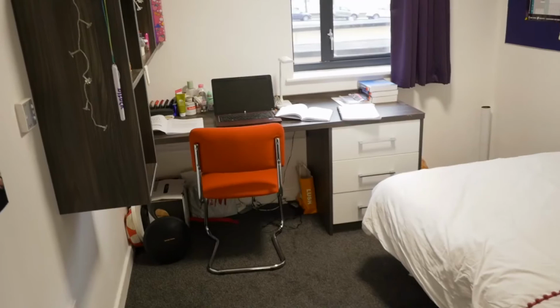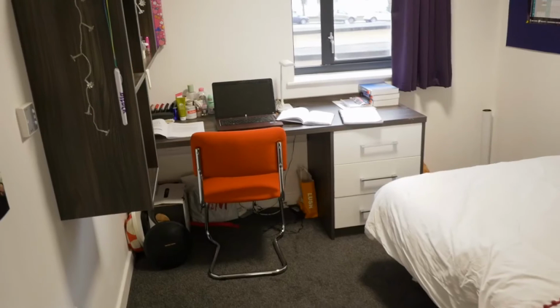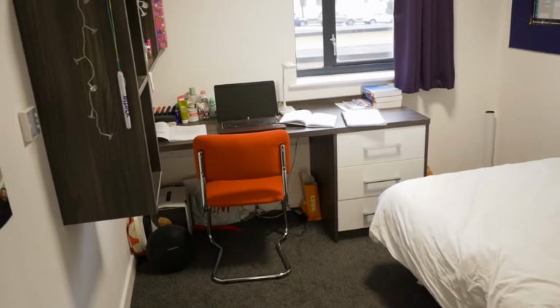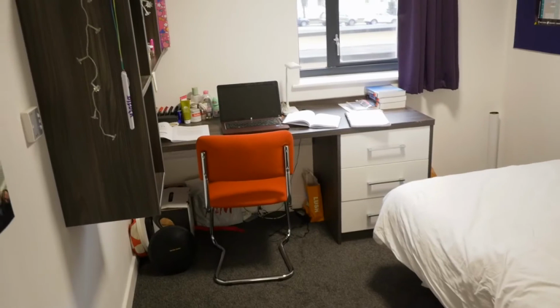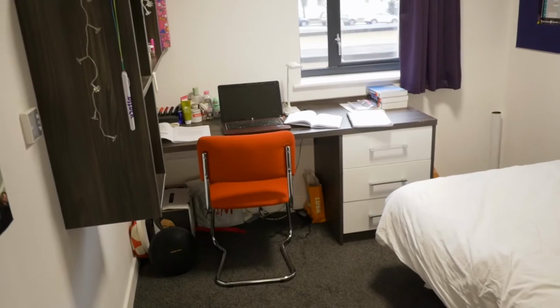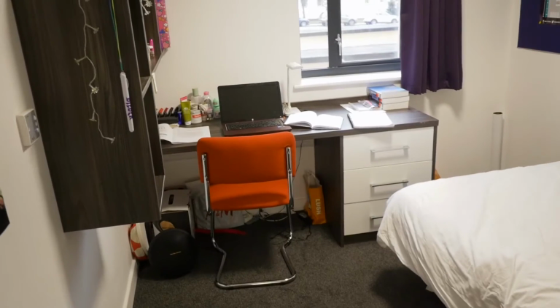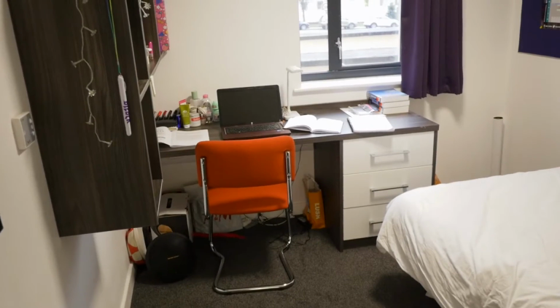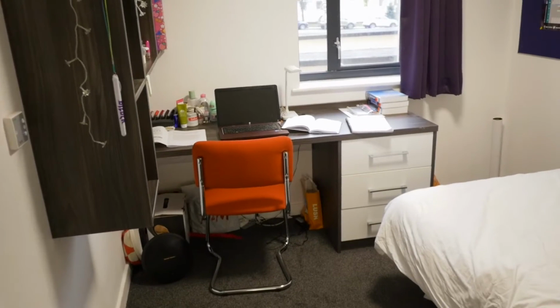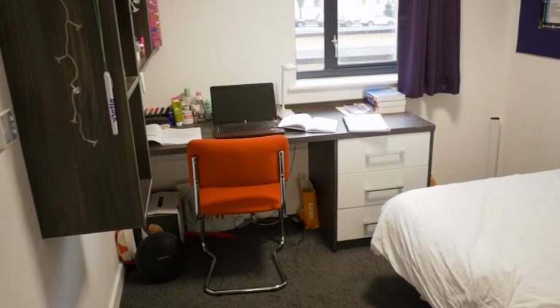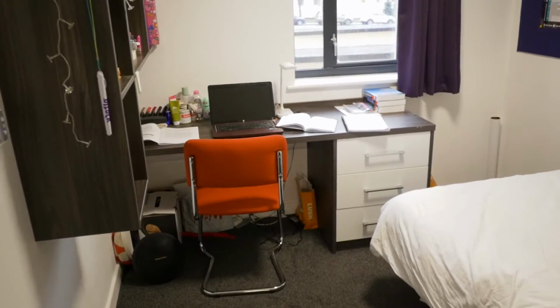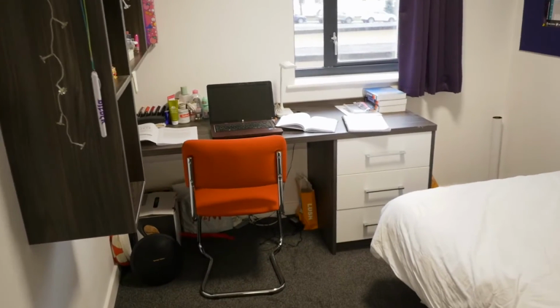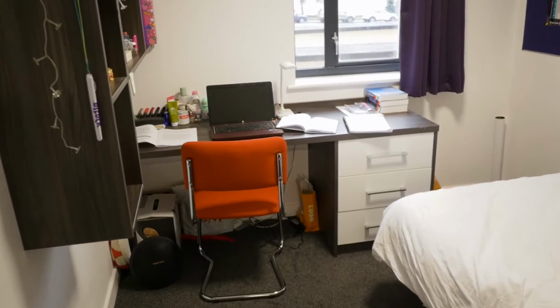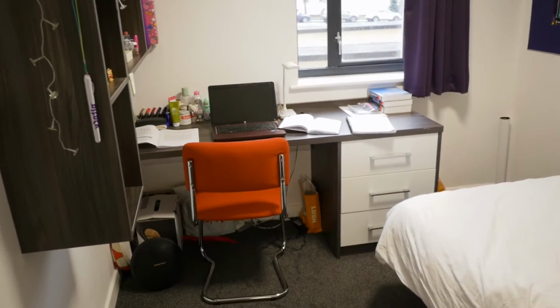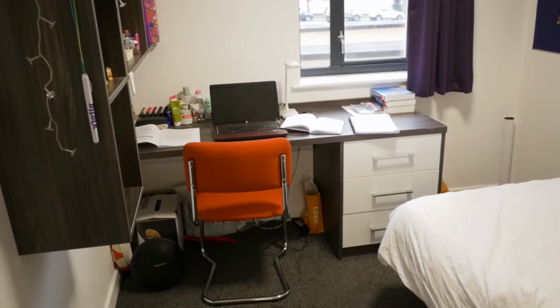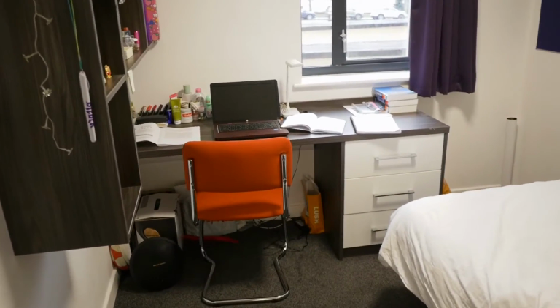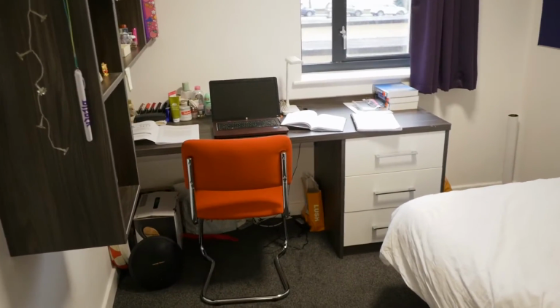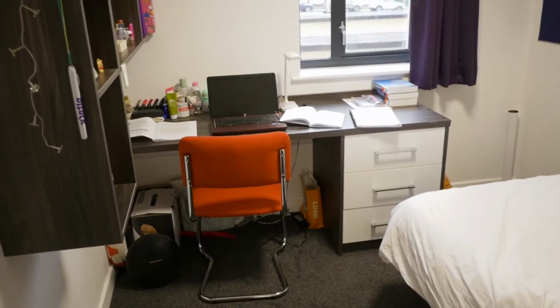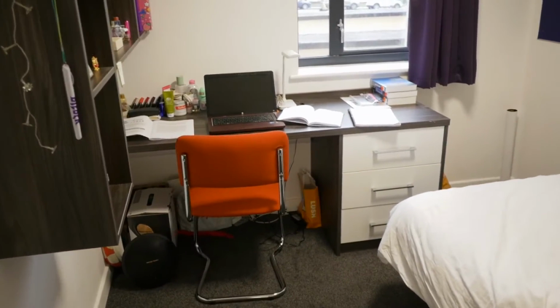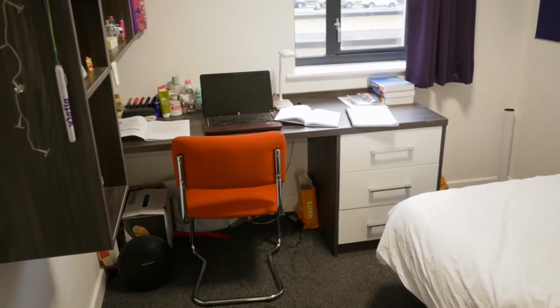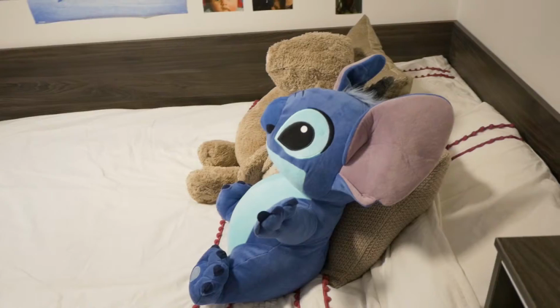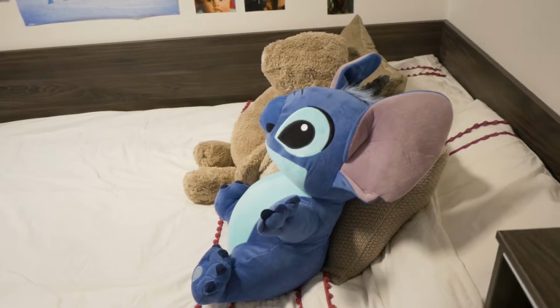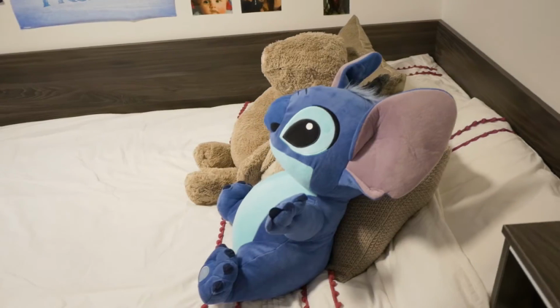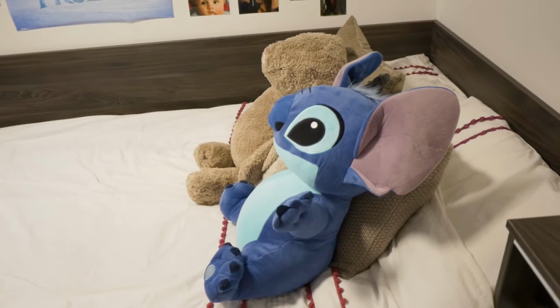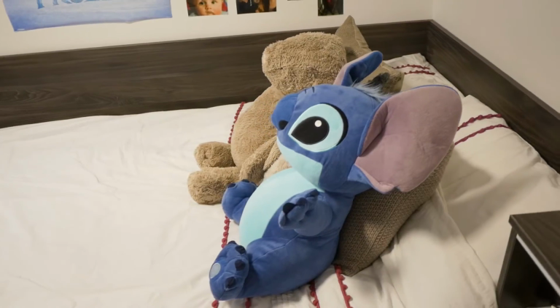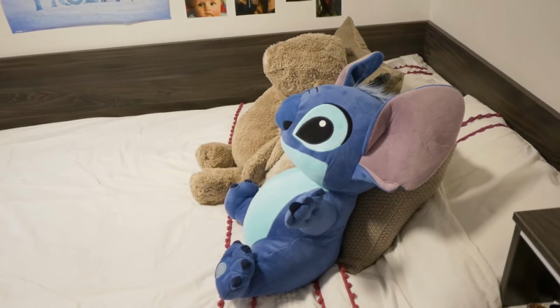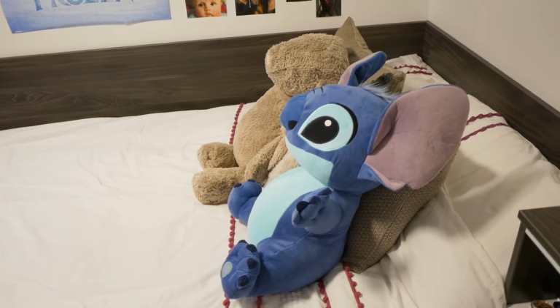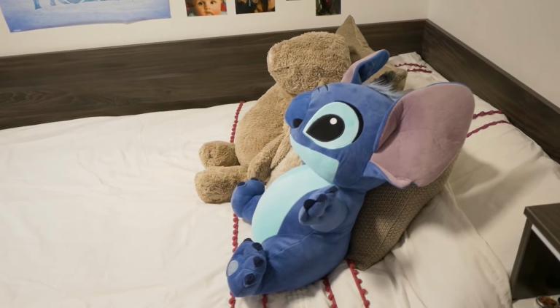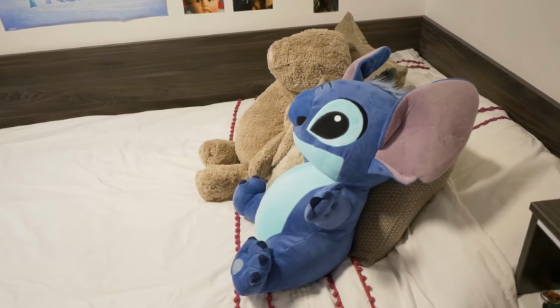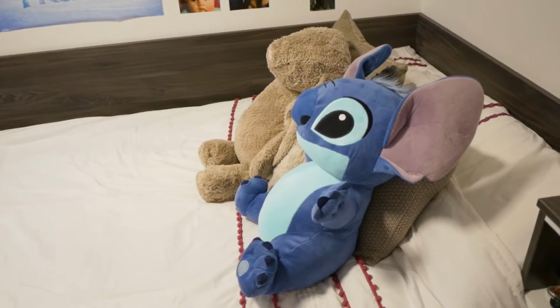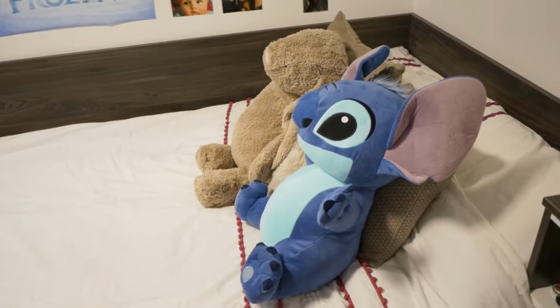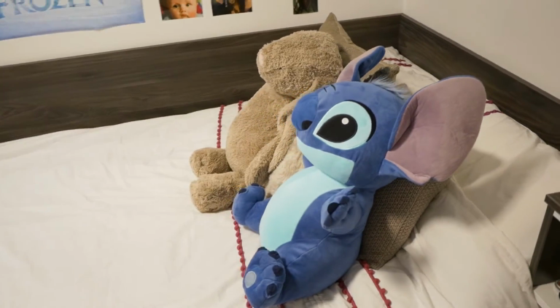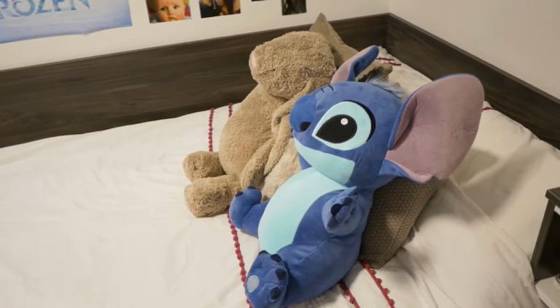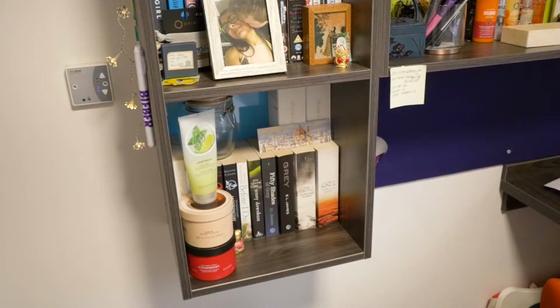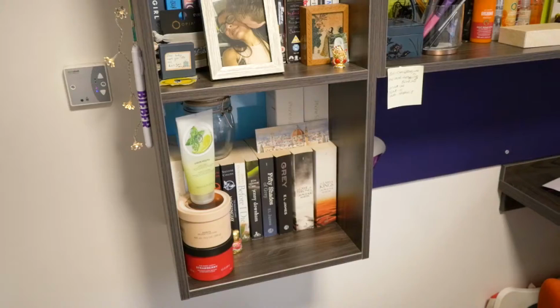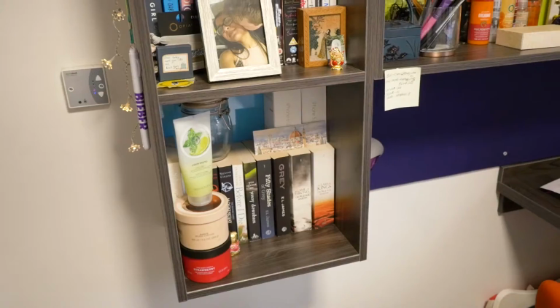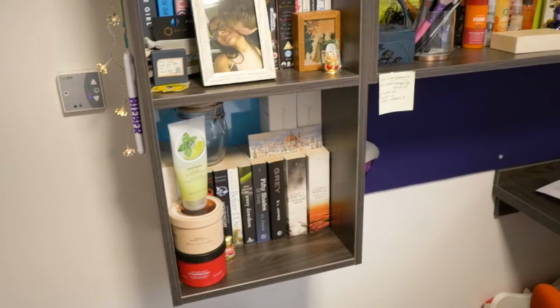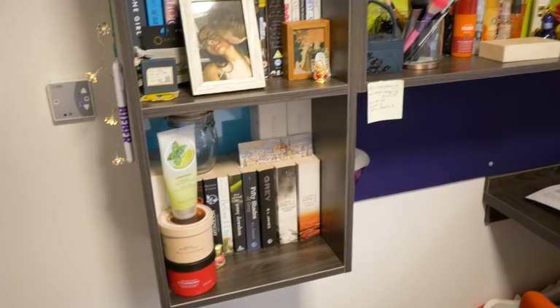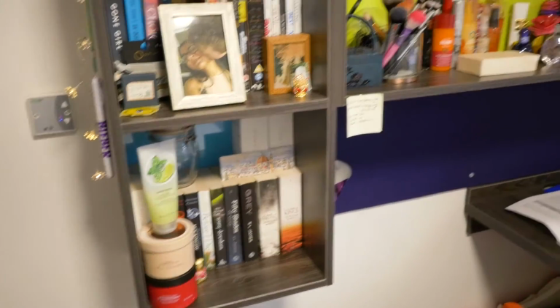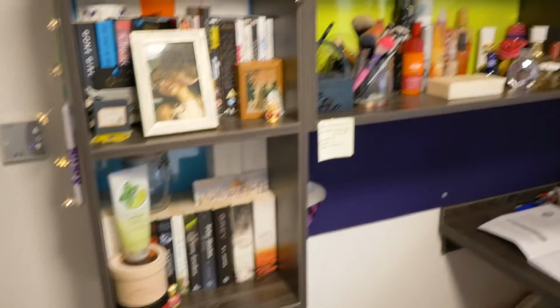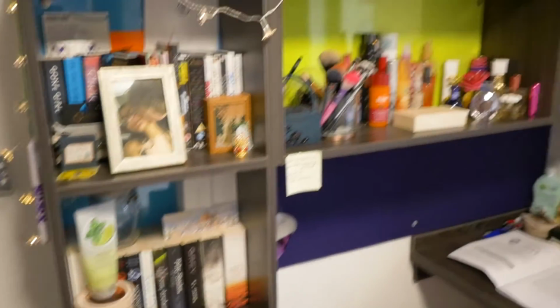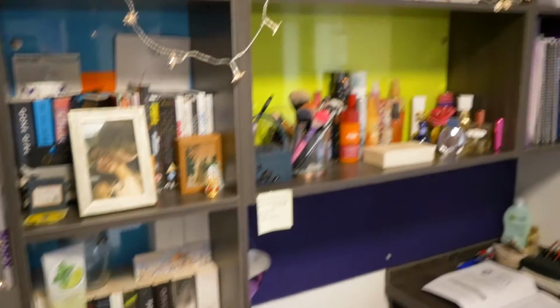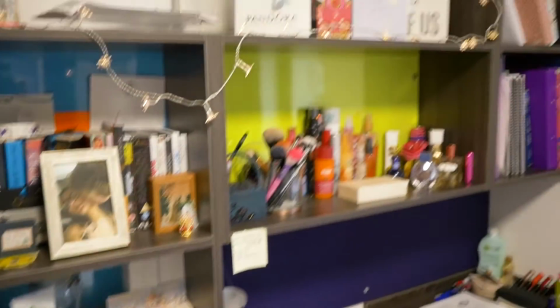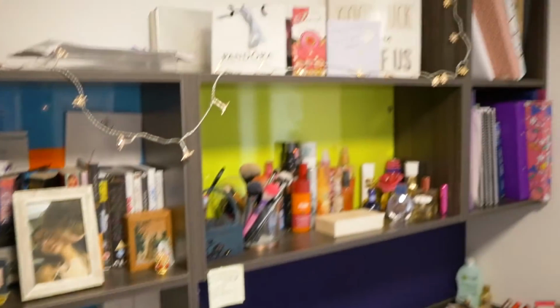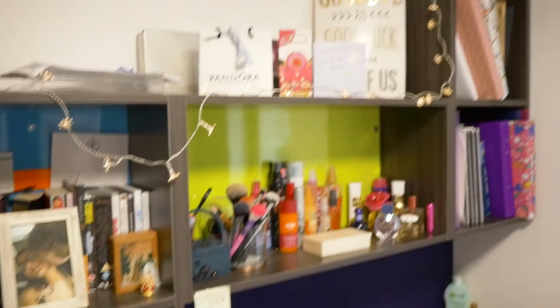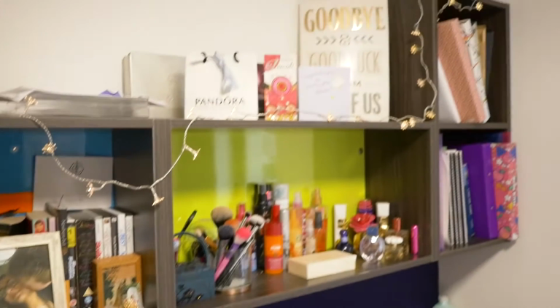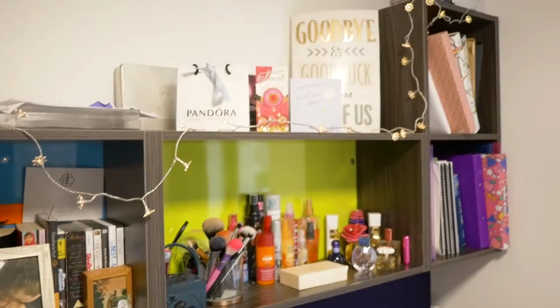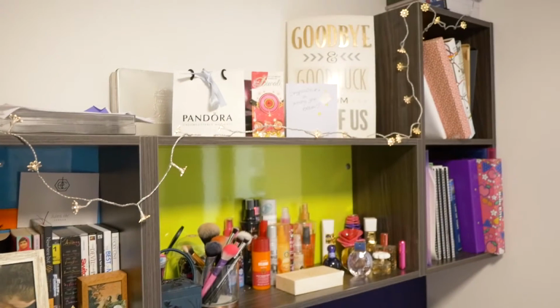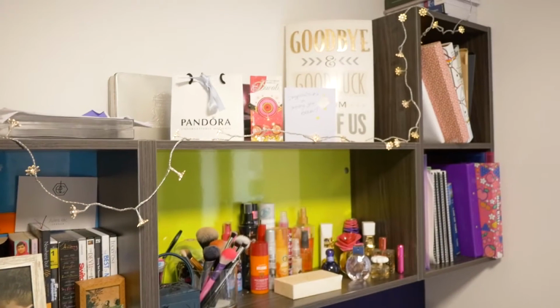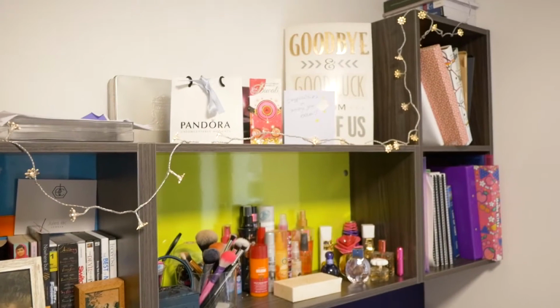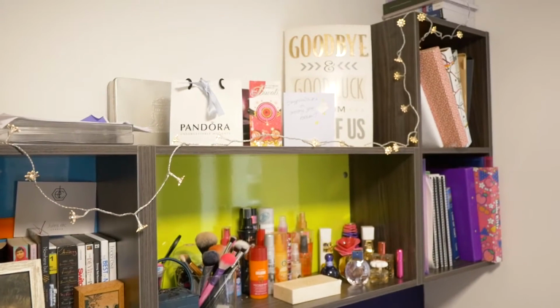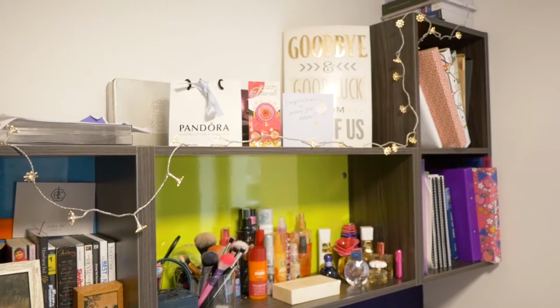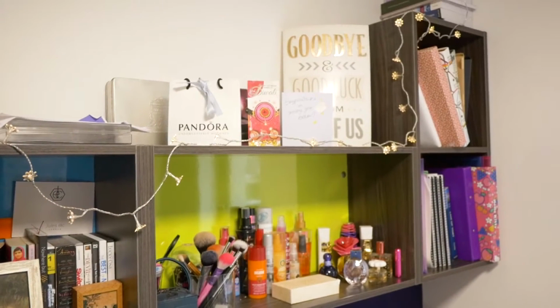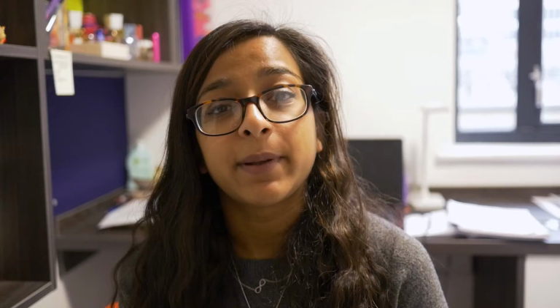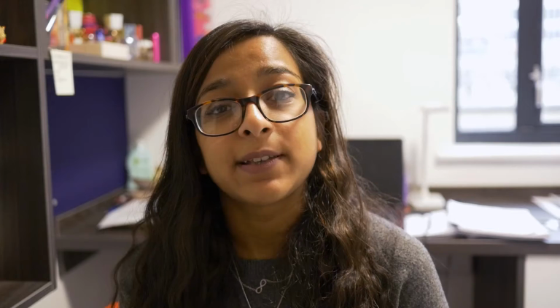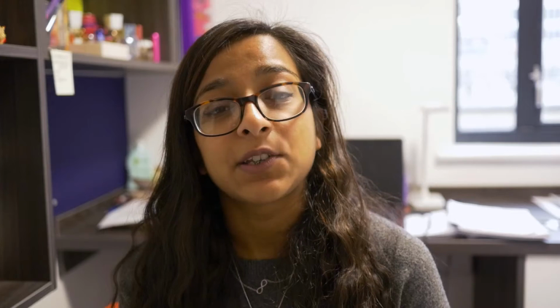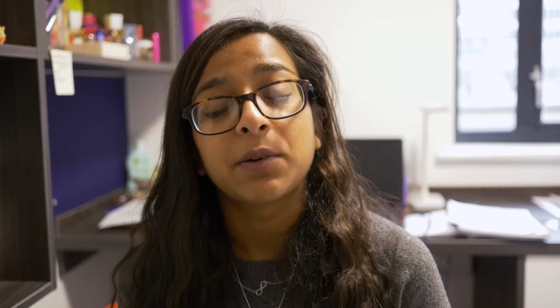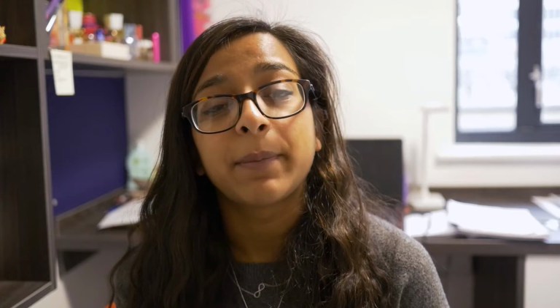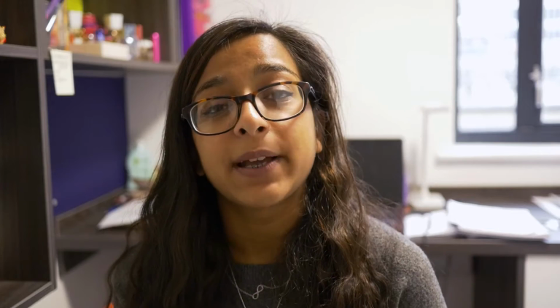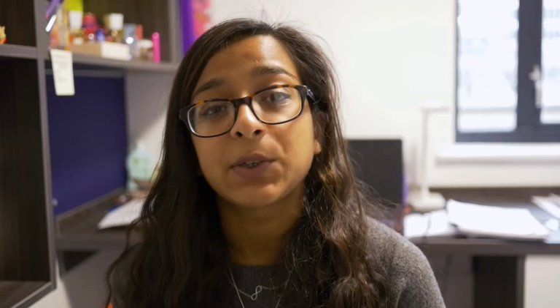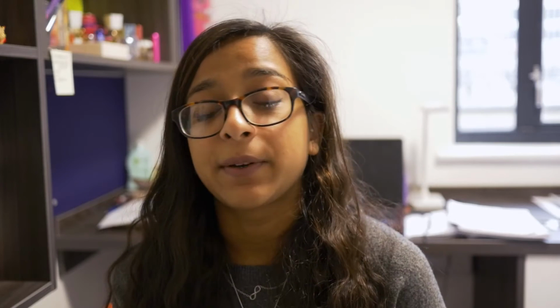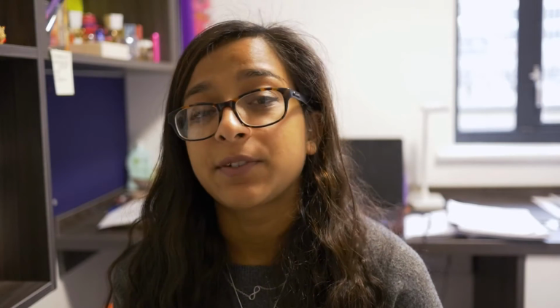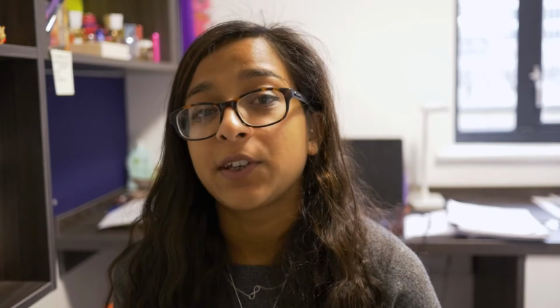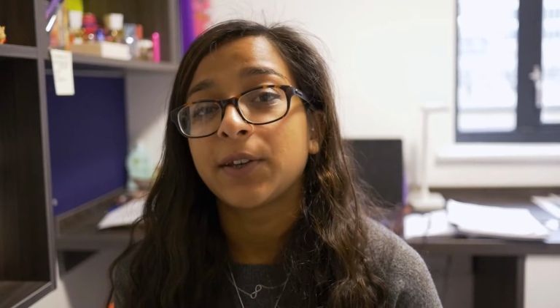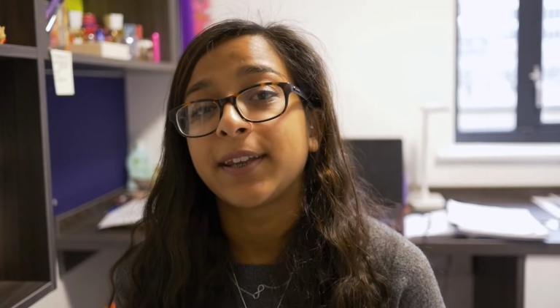This is my room and I like it a lot. The fact that I've personalised it just makes it feel like home and it's a nice place to come back to after uni.